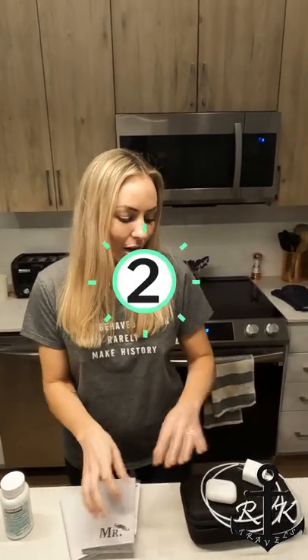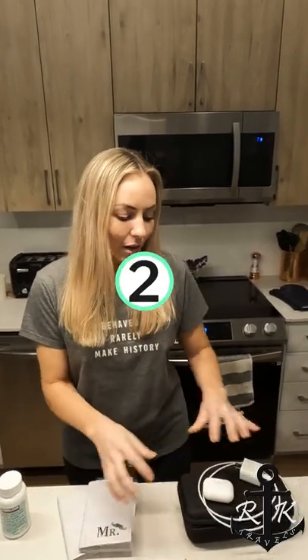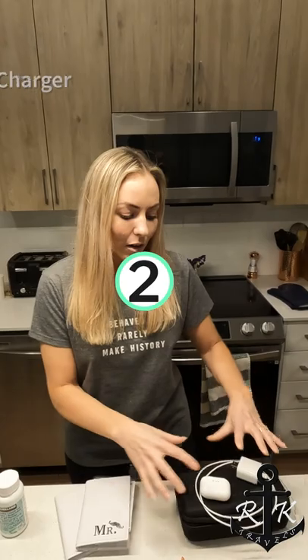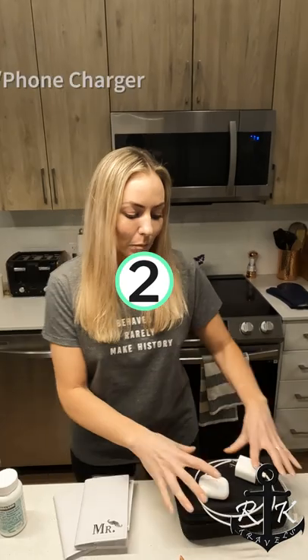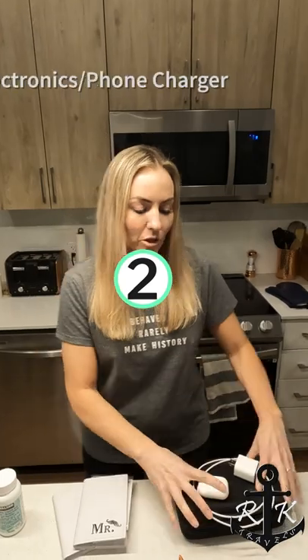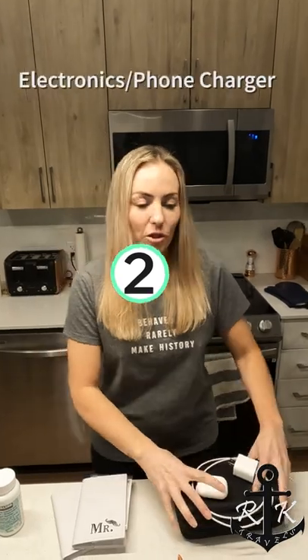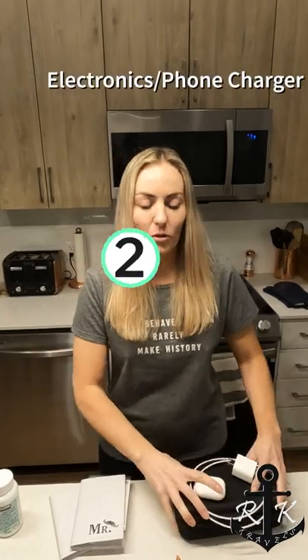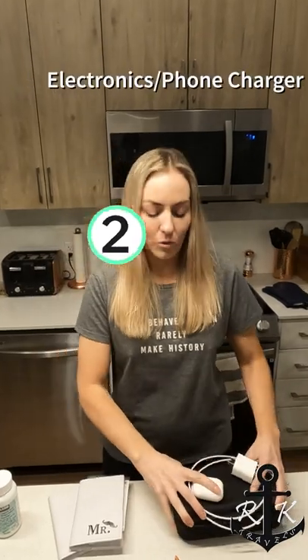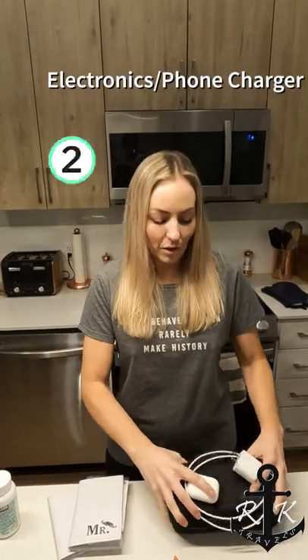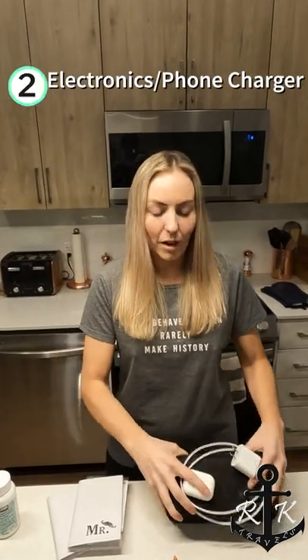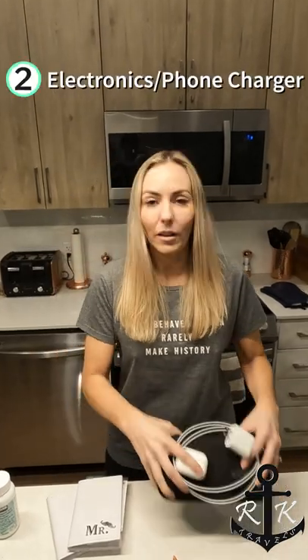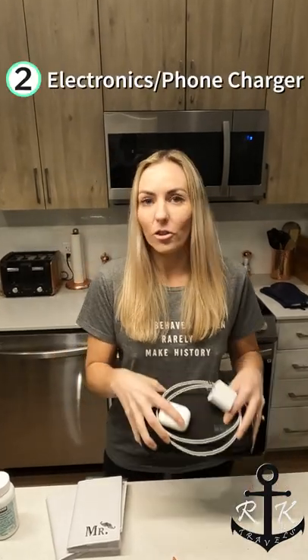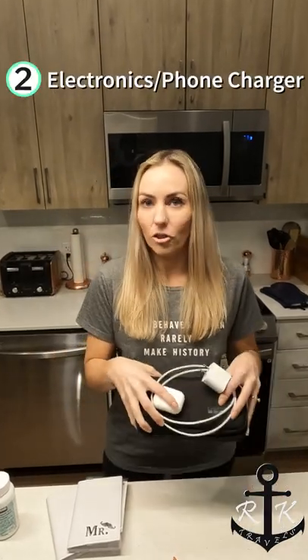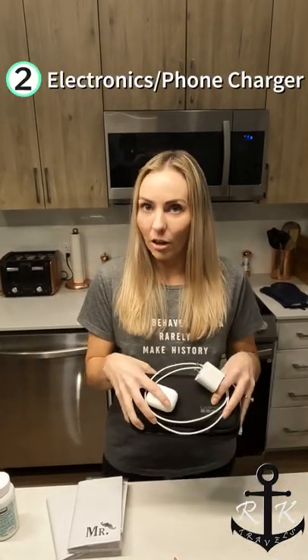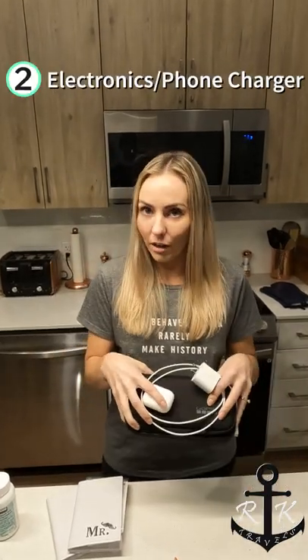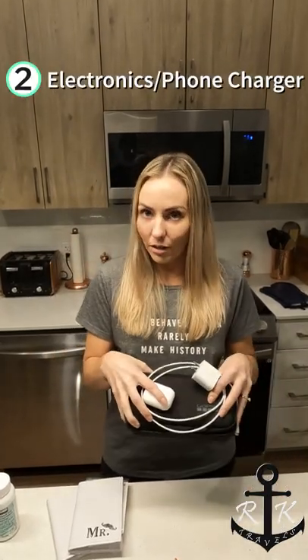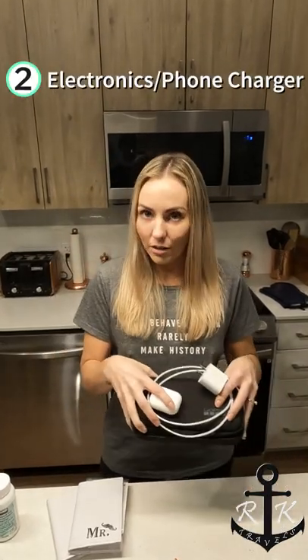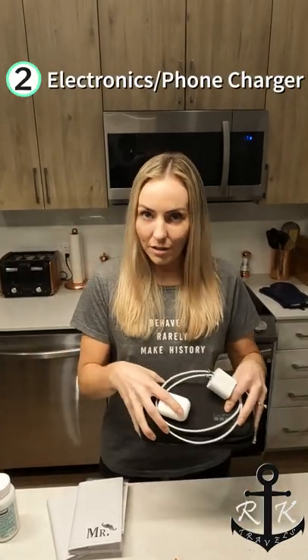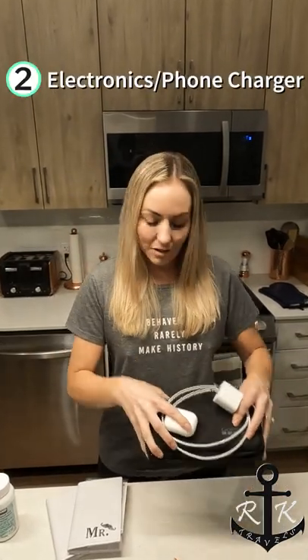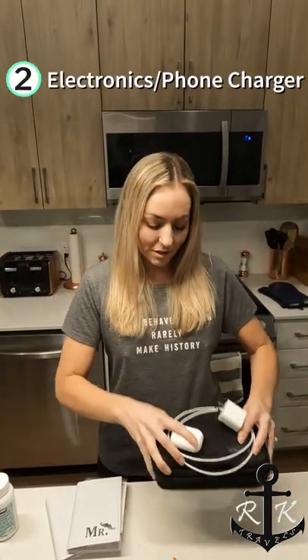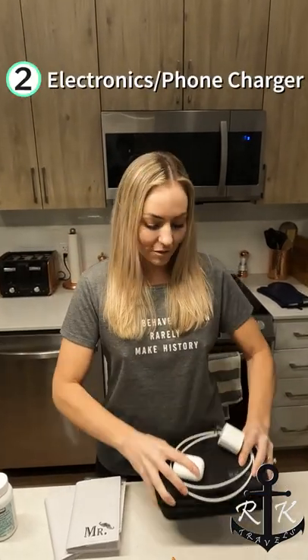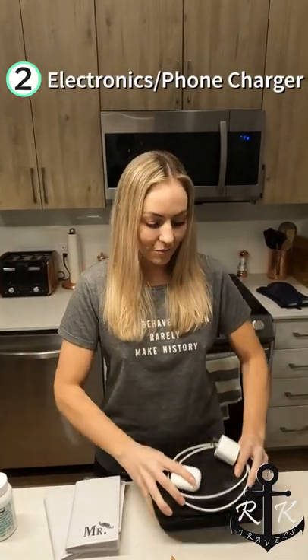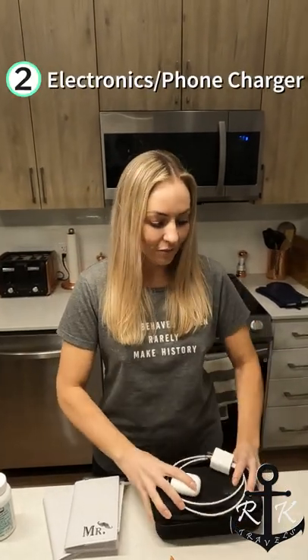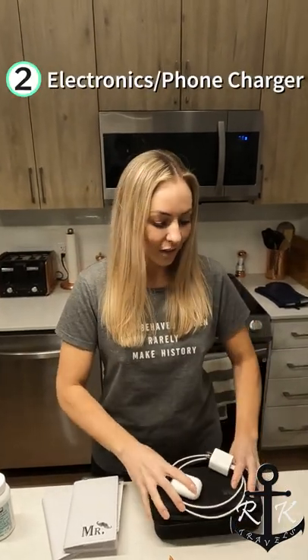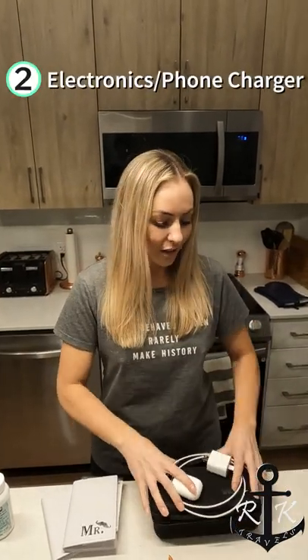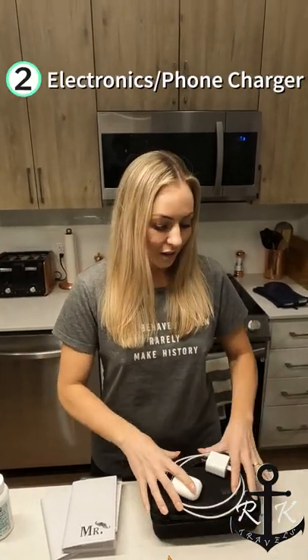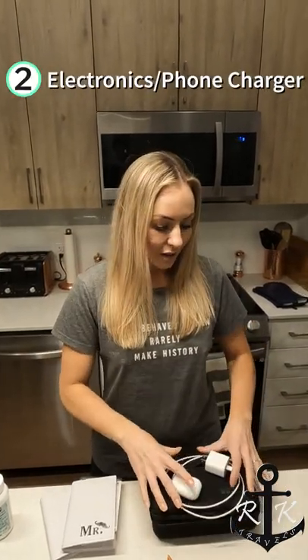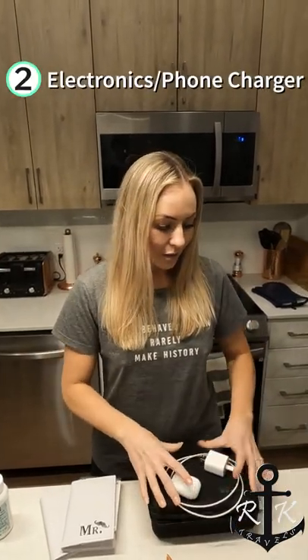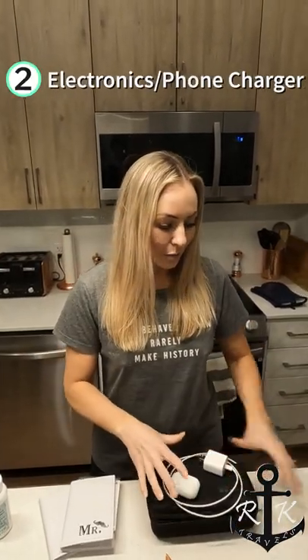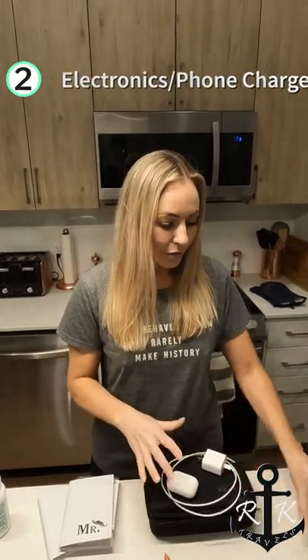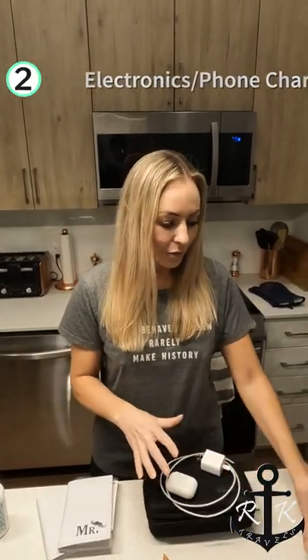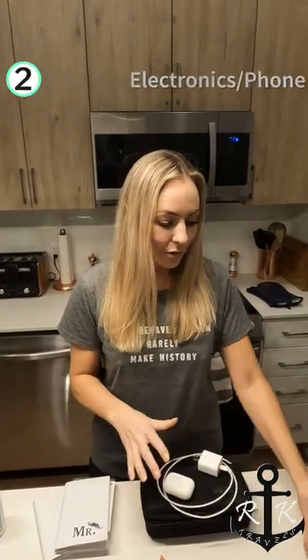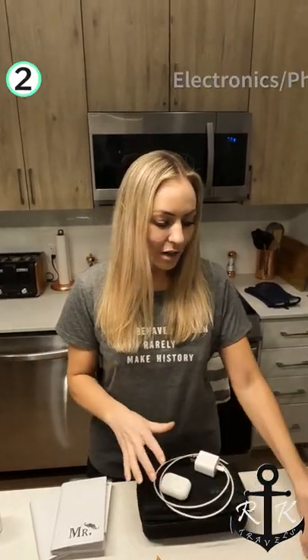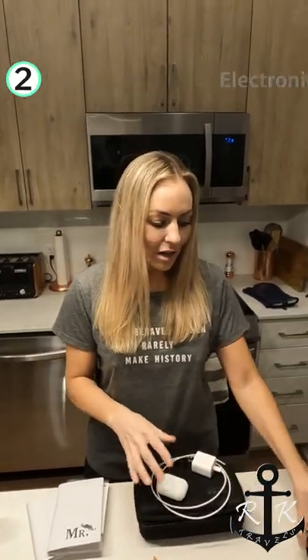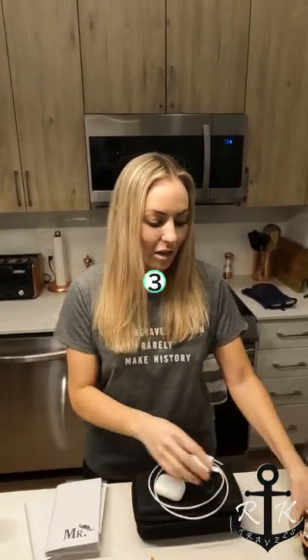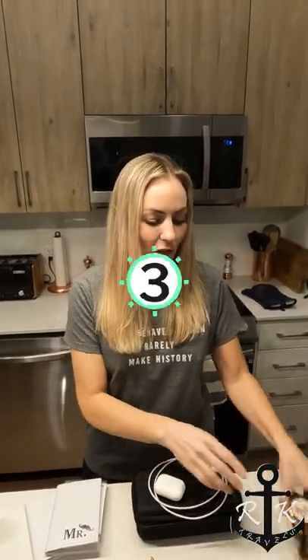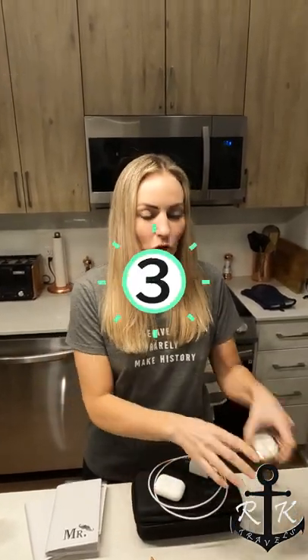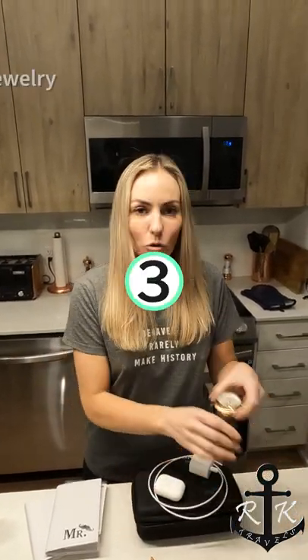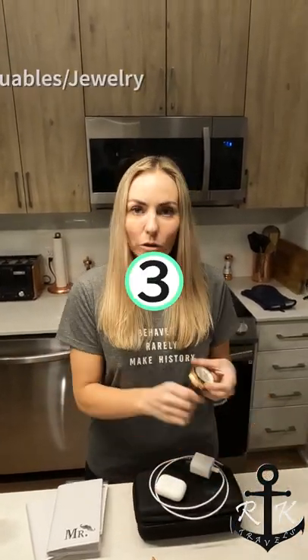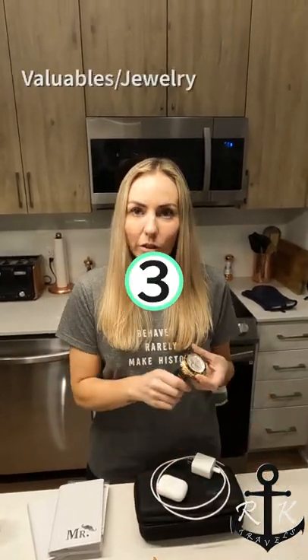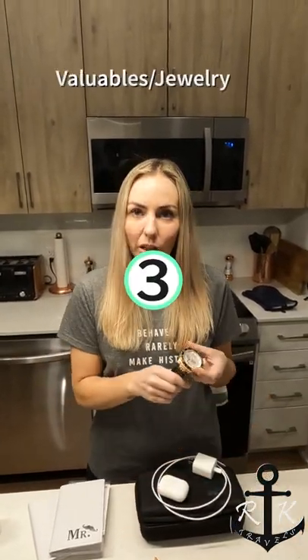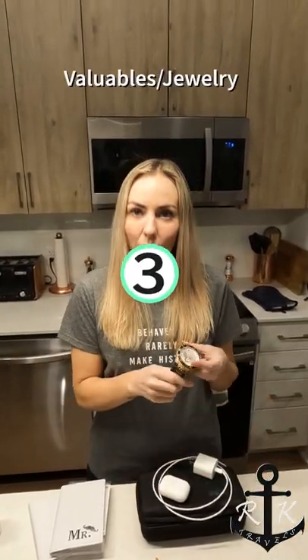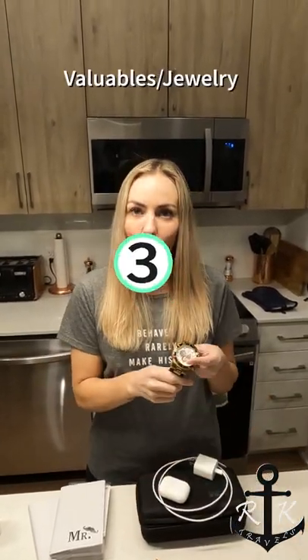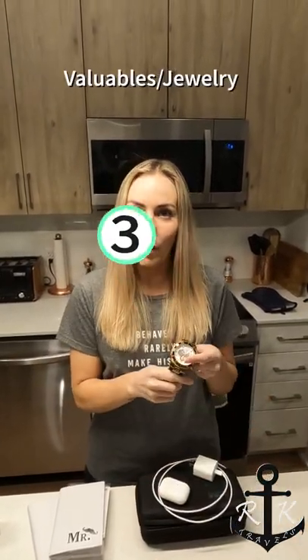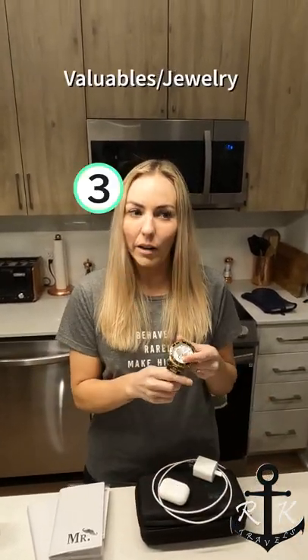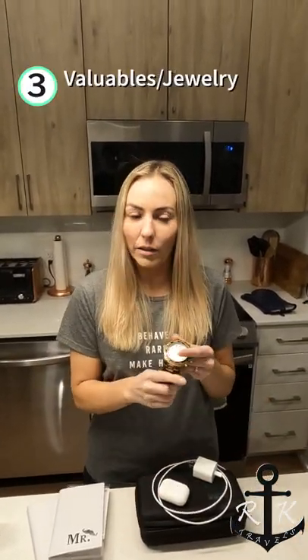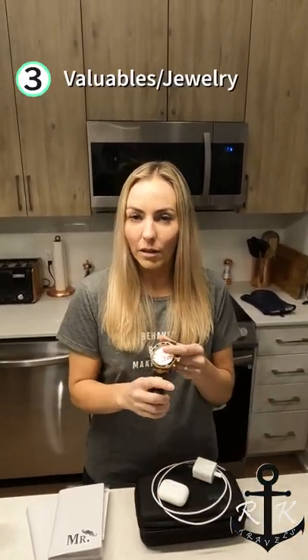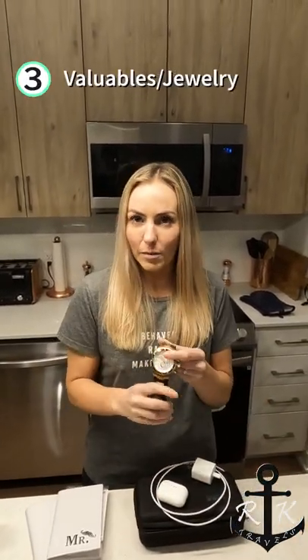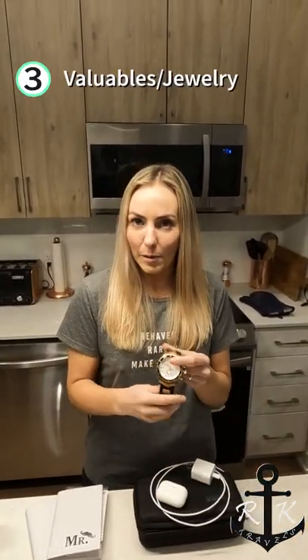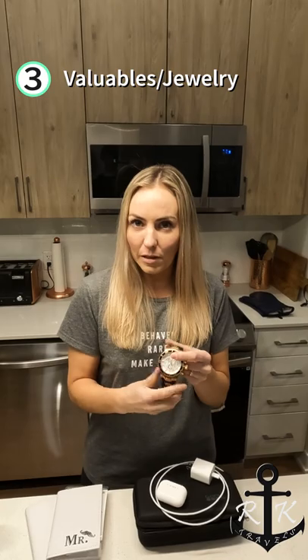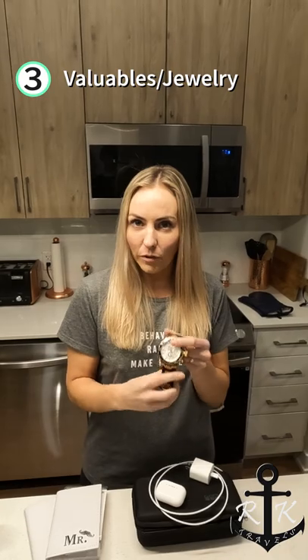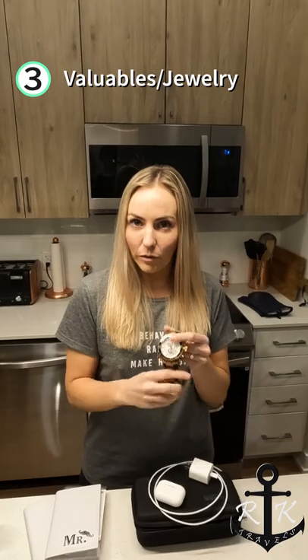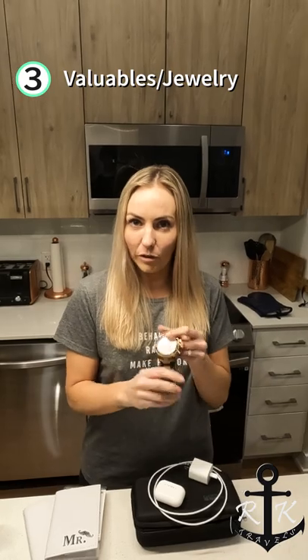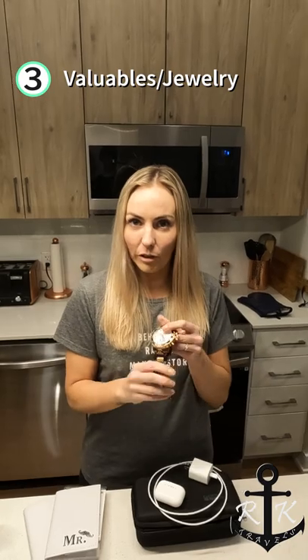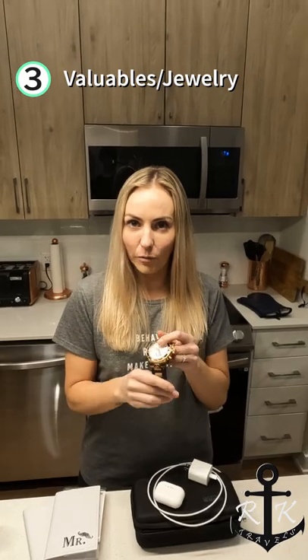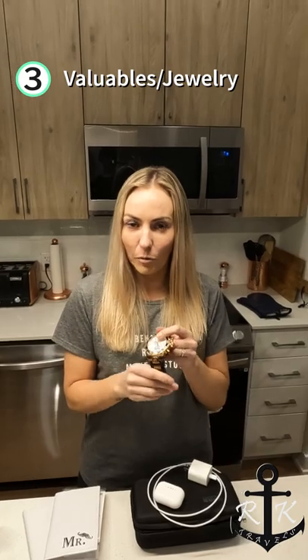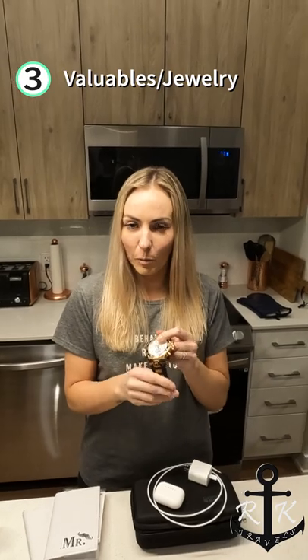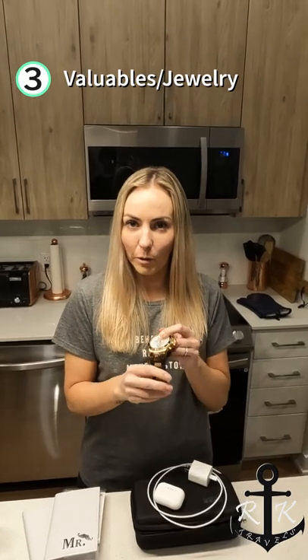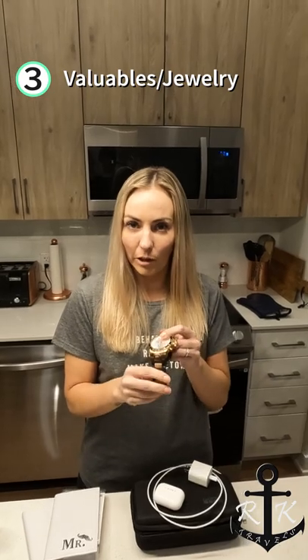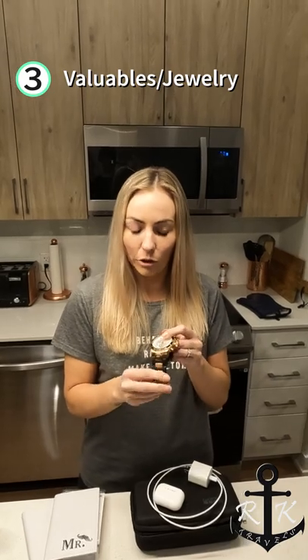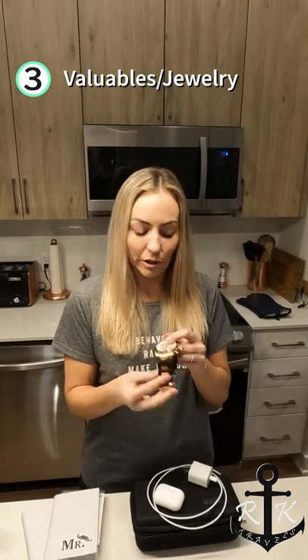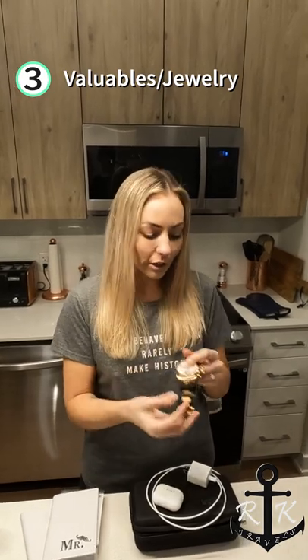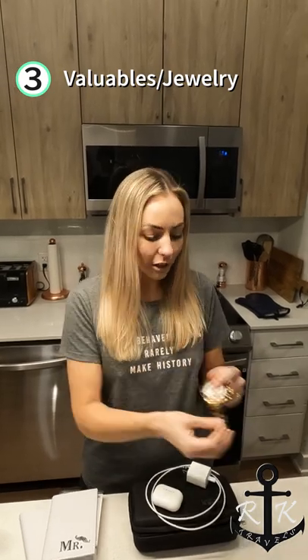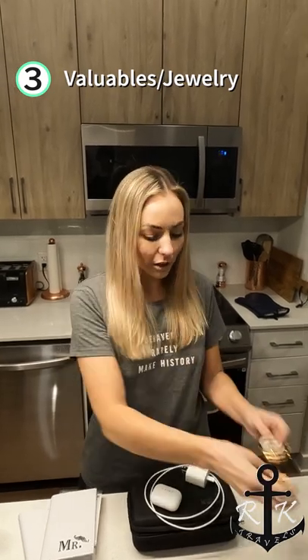Number two: electronics. Number three: jewelry or anything expensive you don't feel comfortable putting in your checked bag.